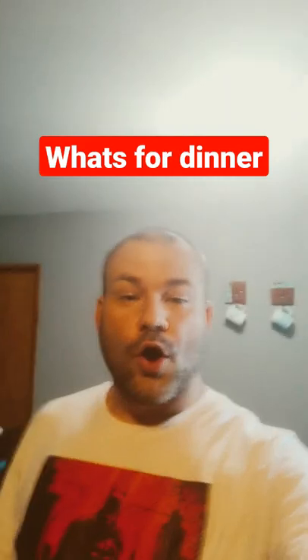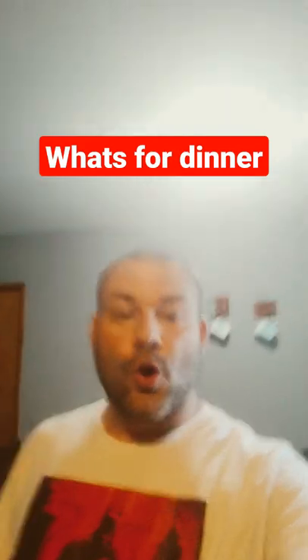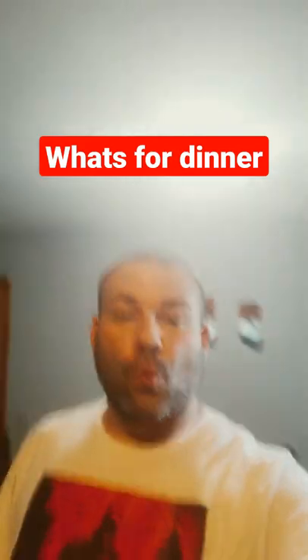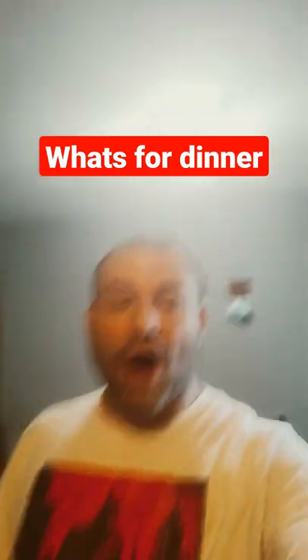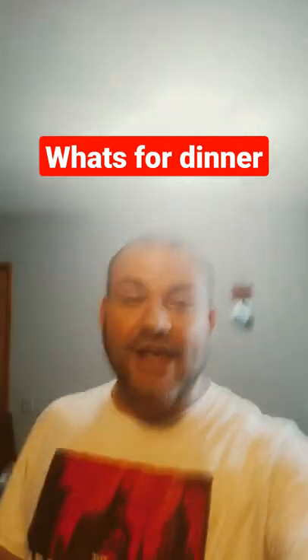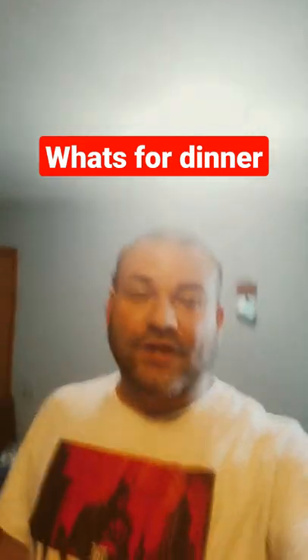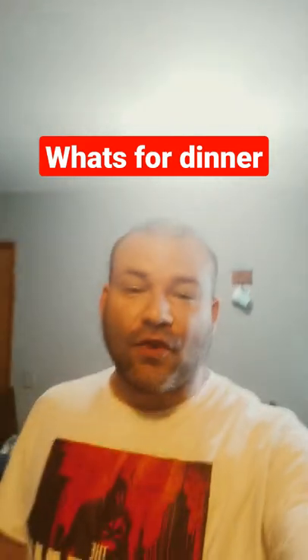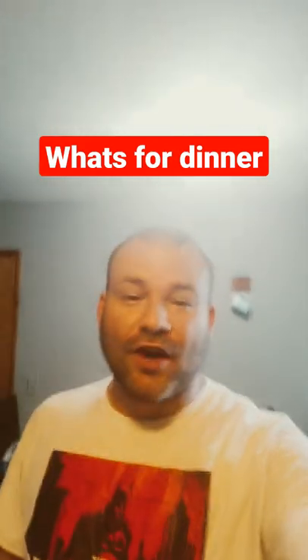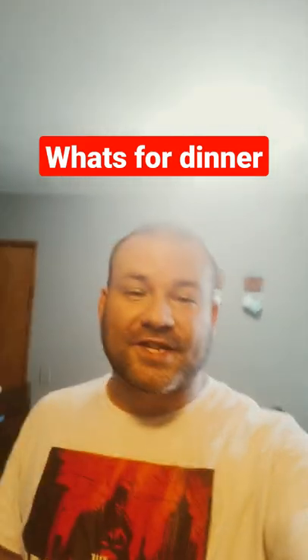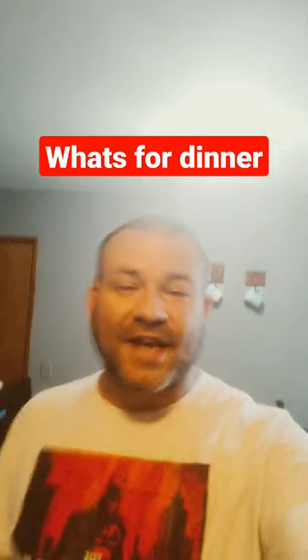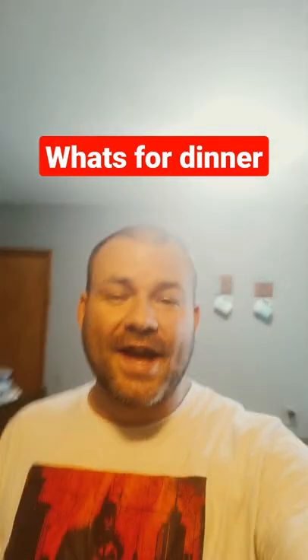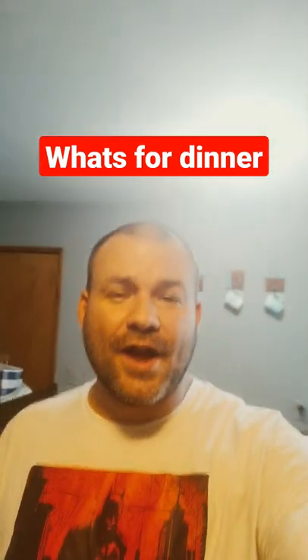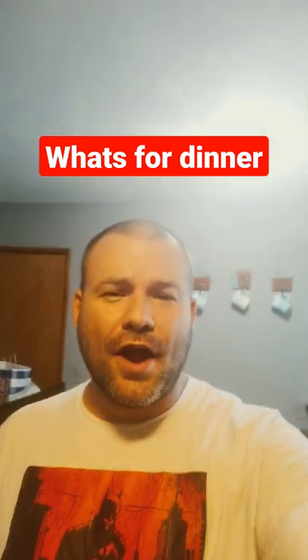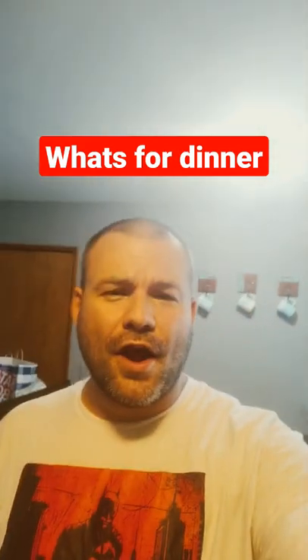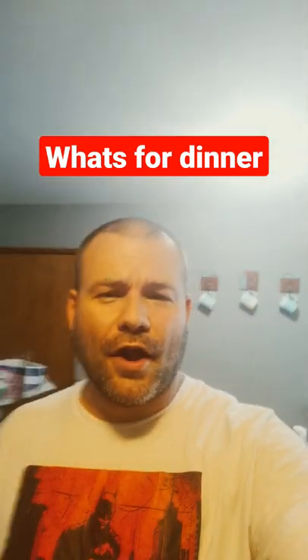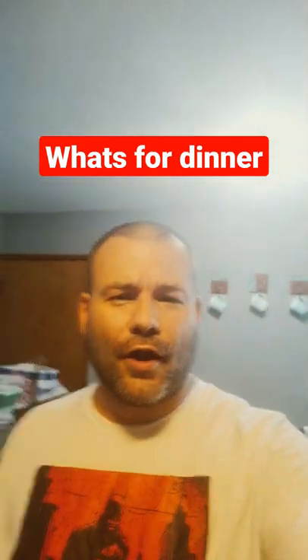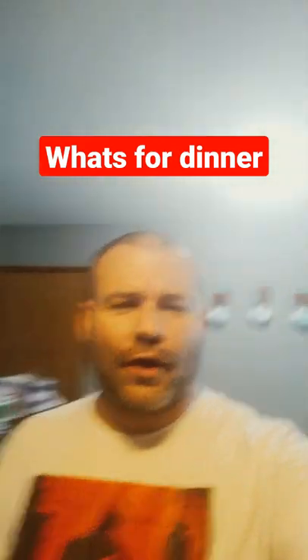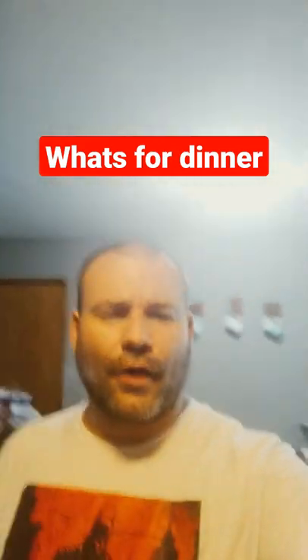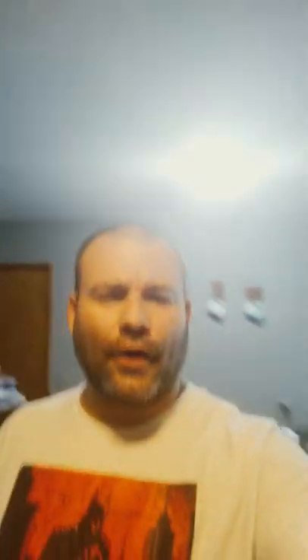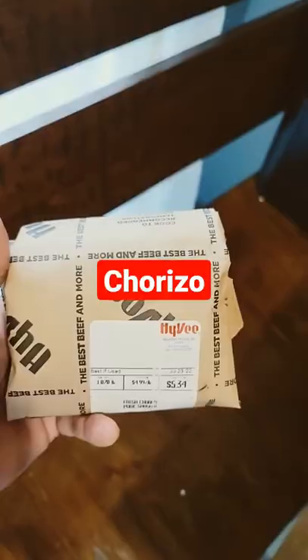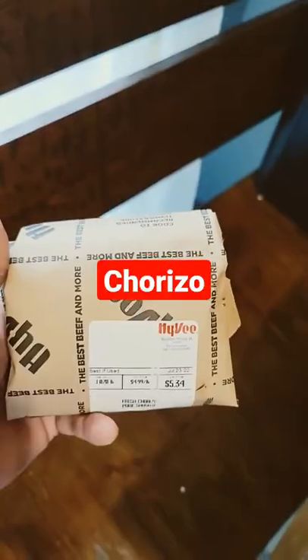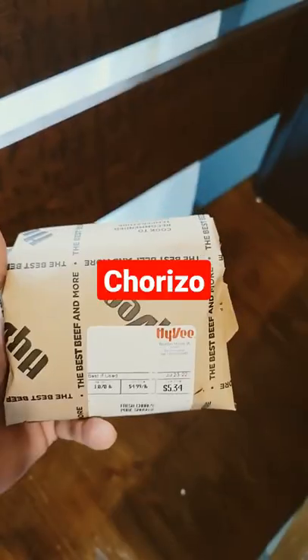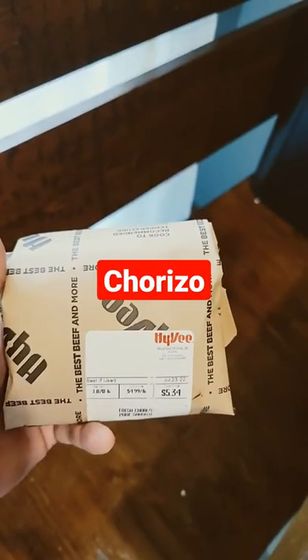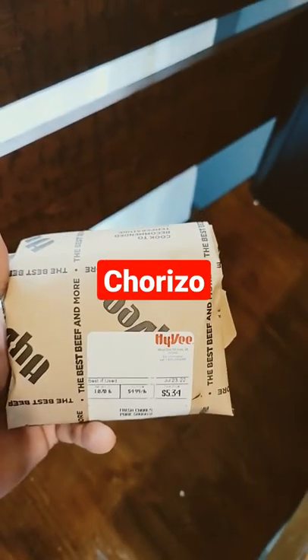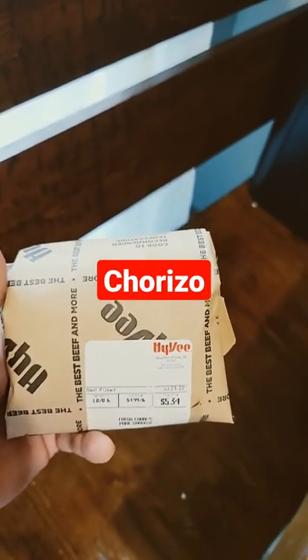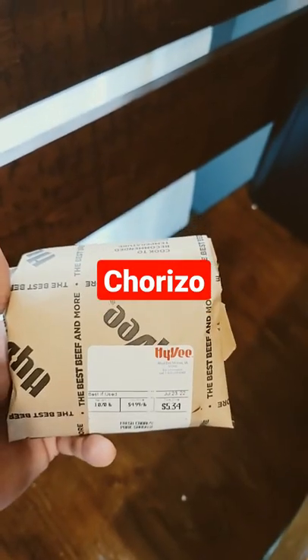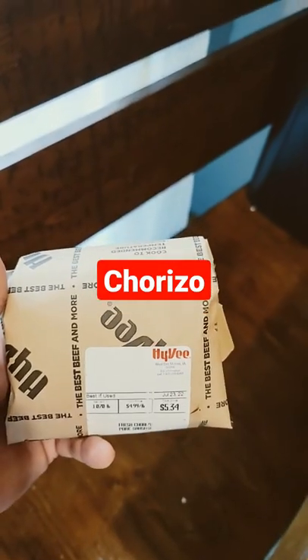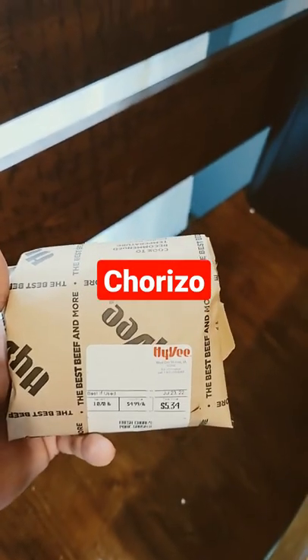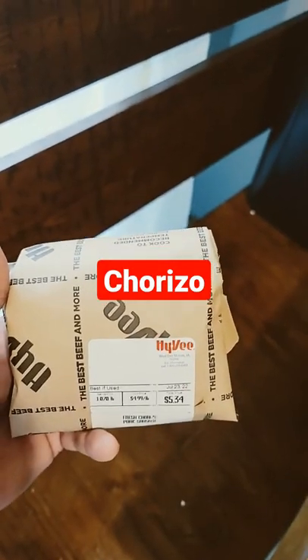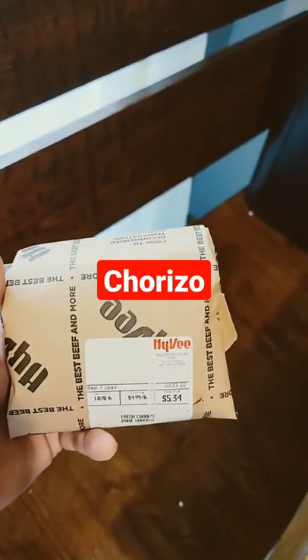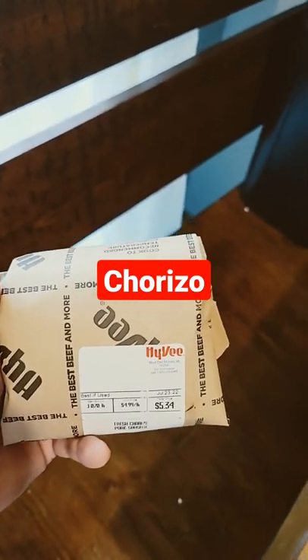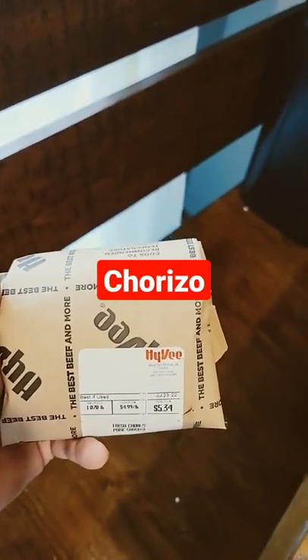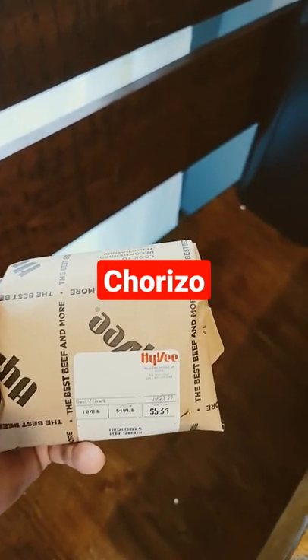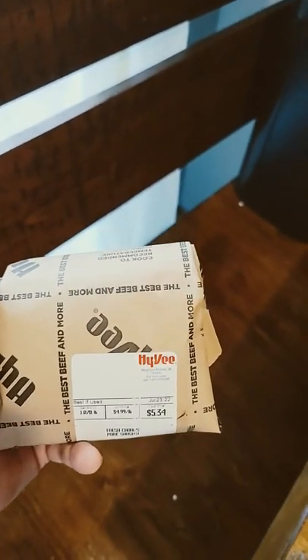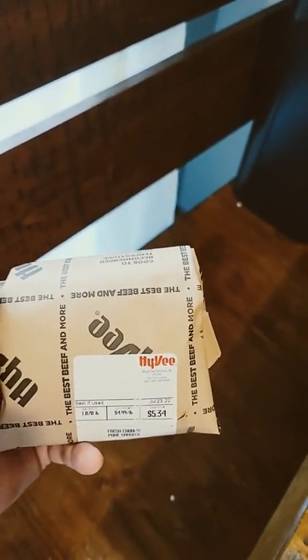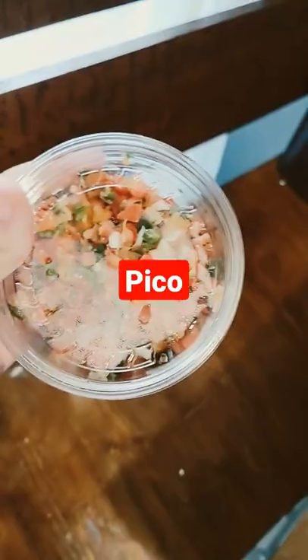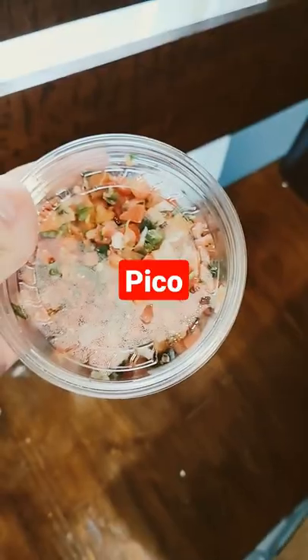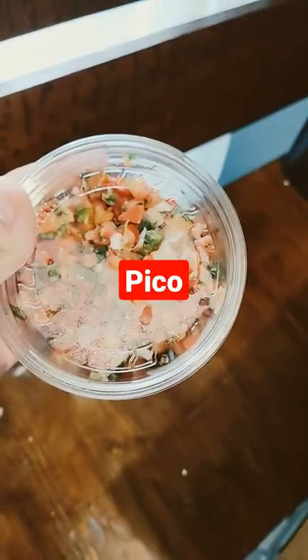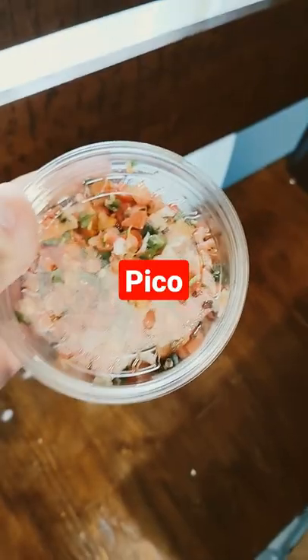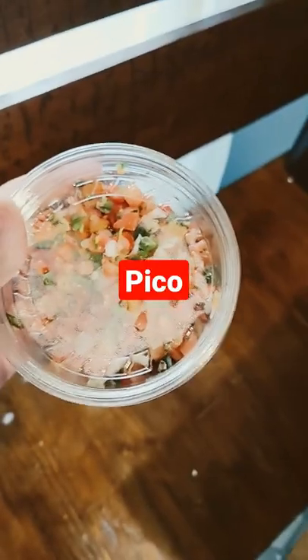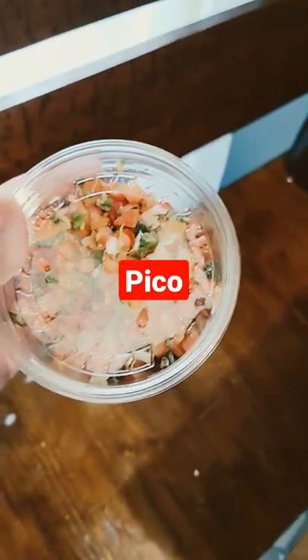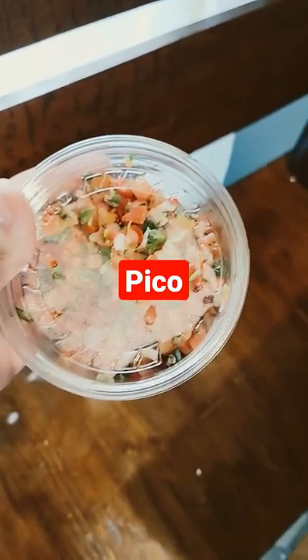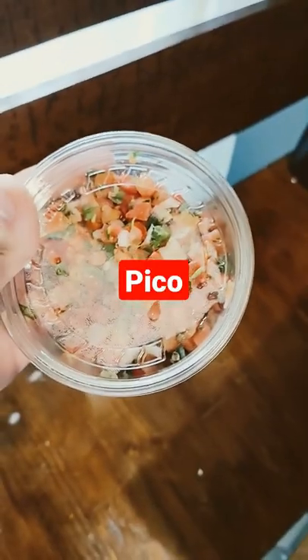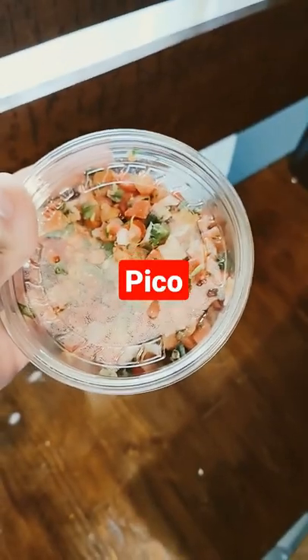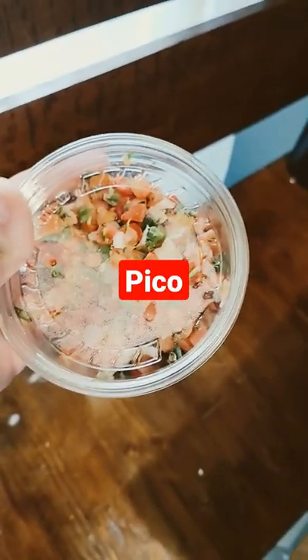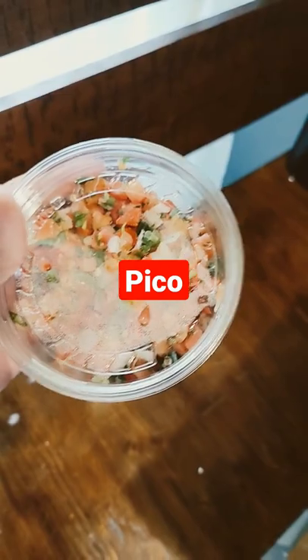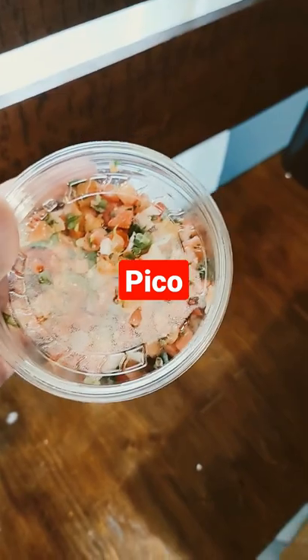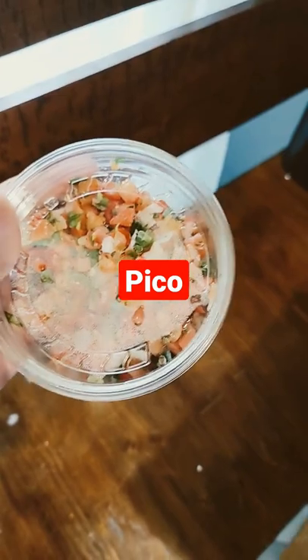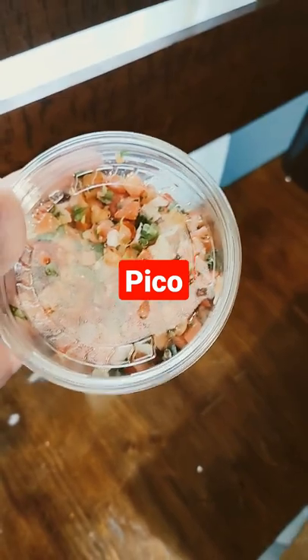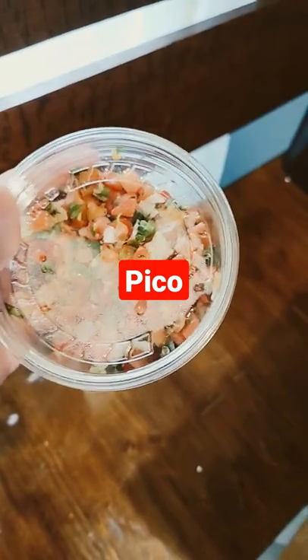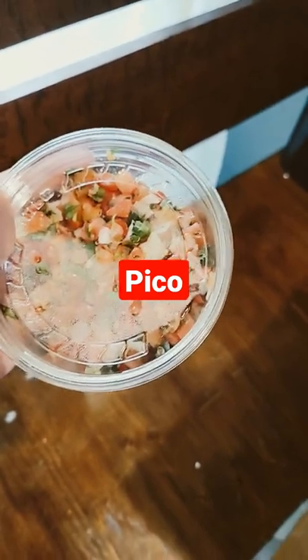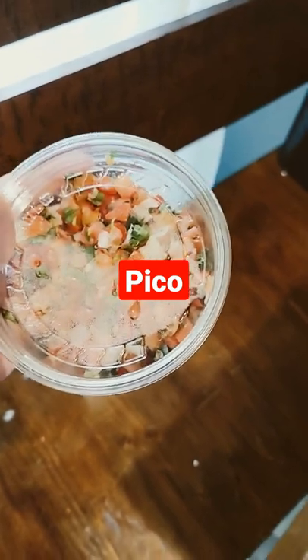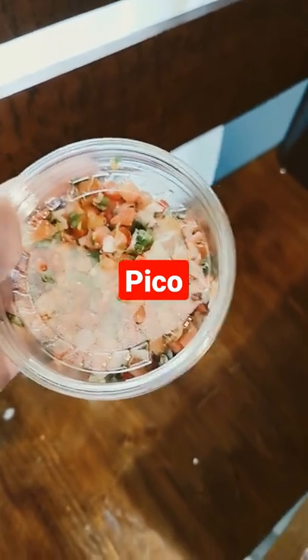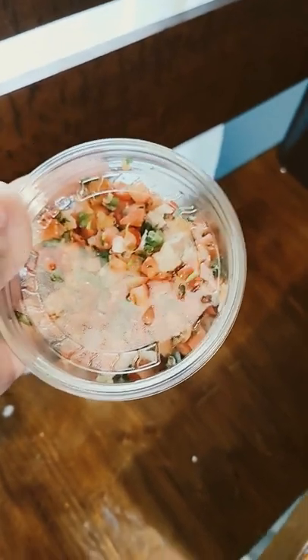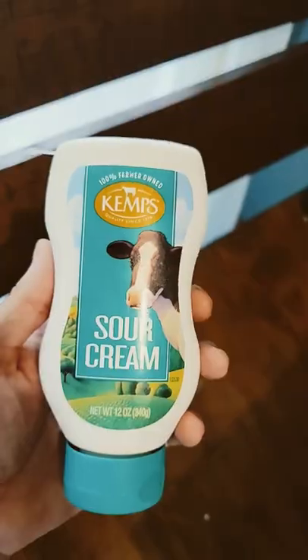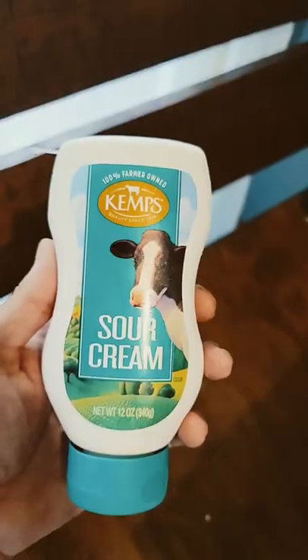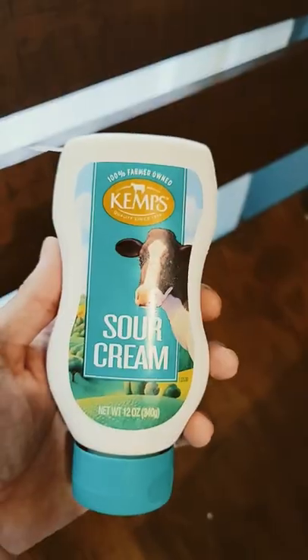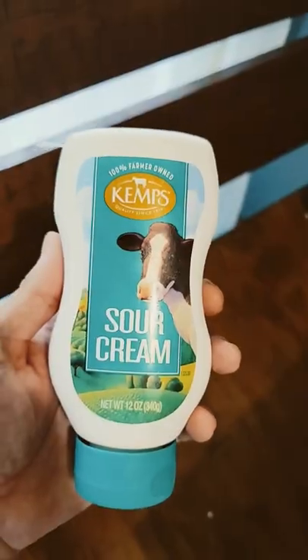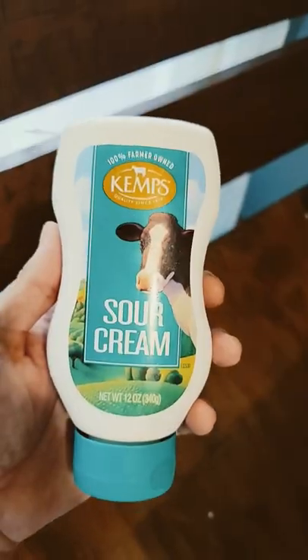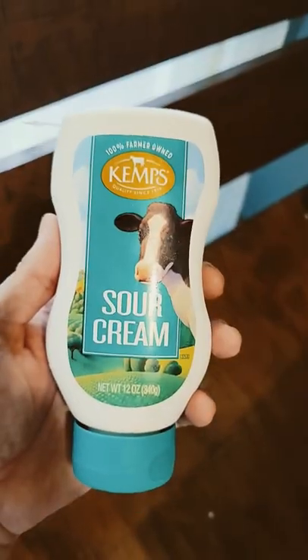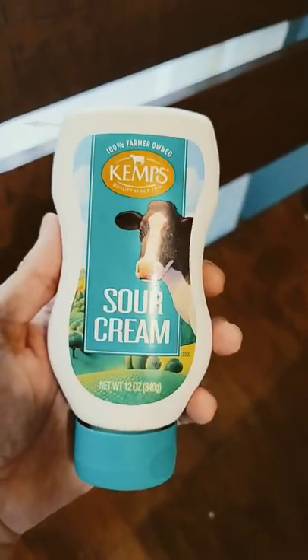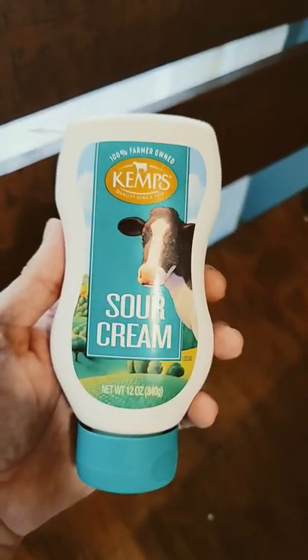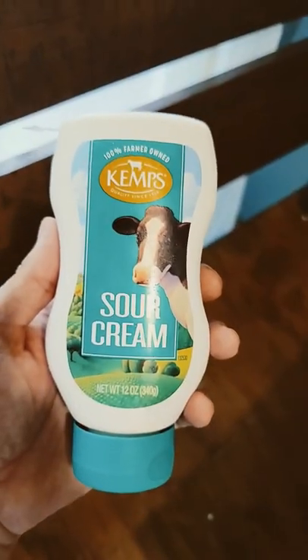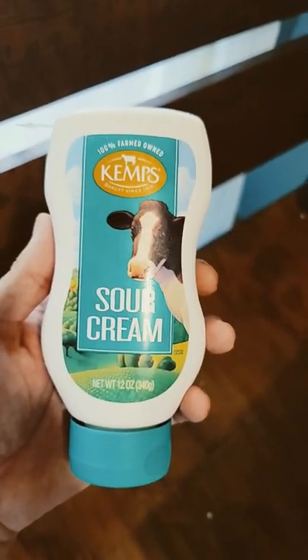What's for dinner? Chorizo. Pico de gallo. Sour cream.